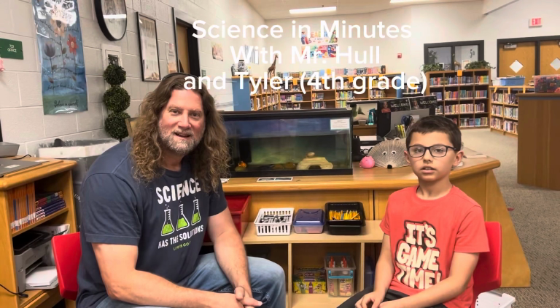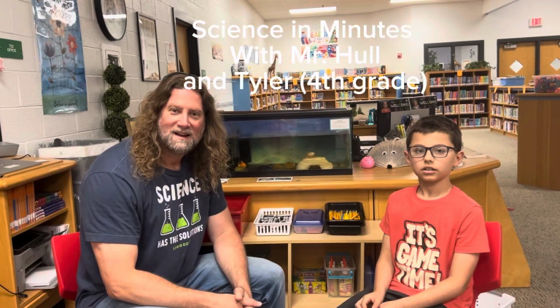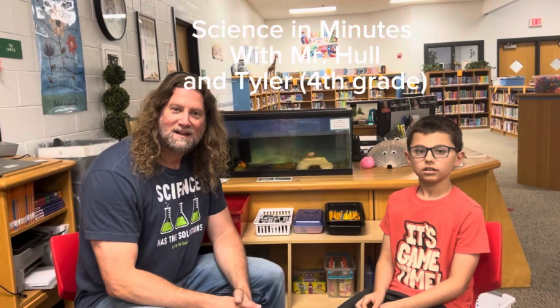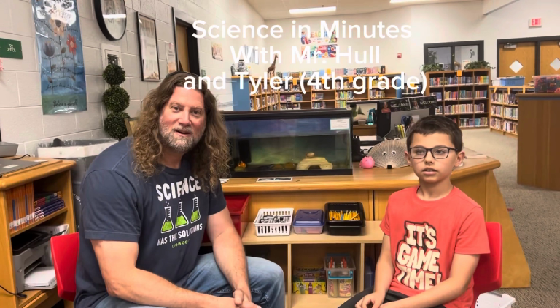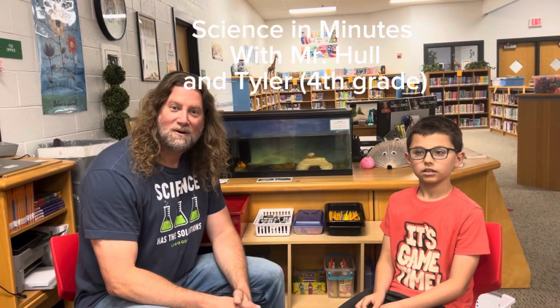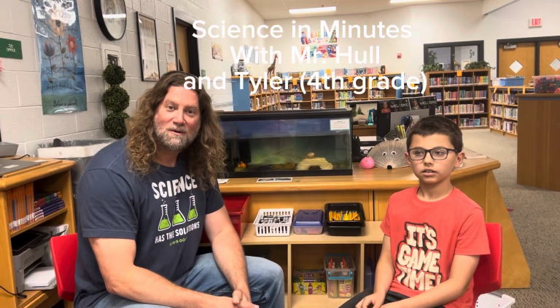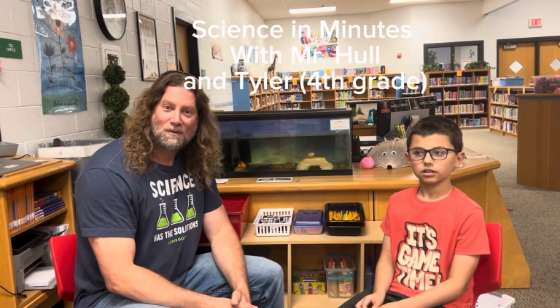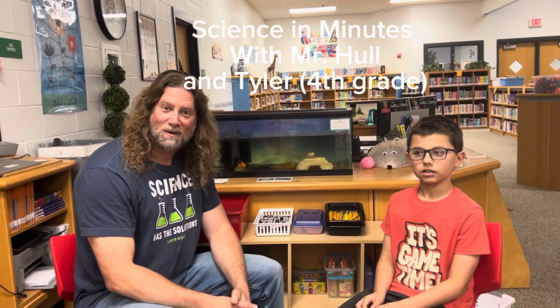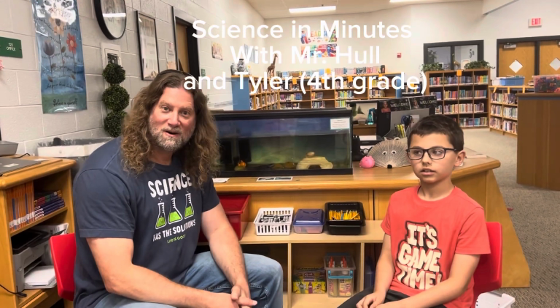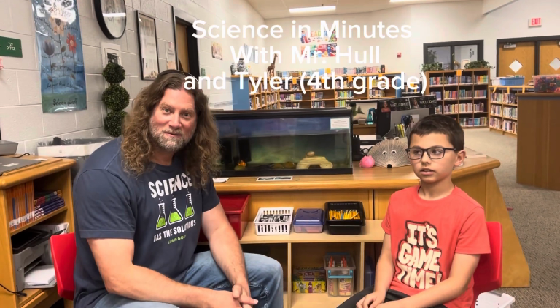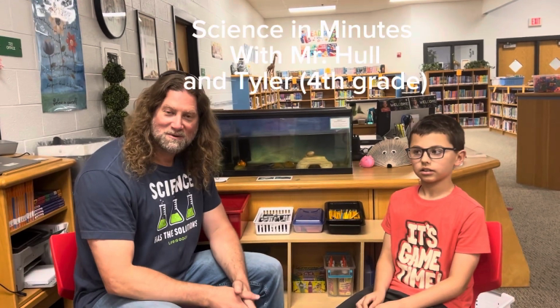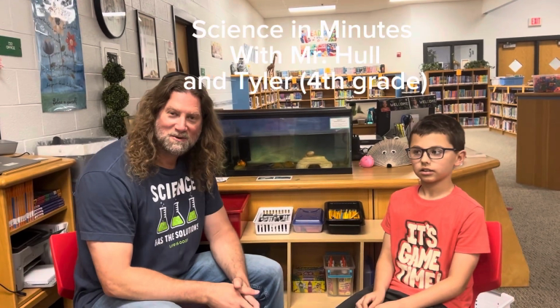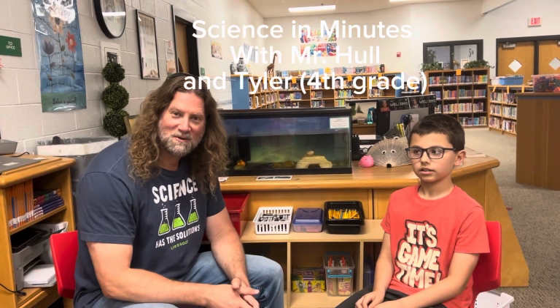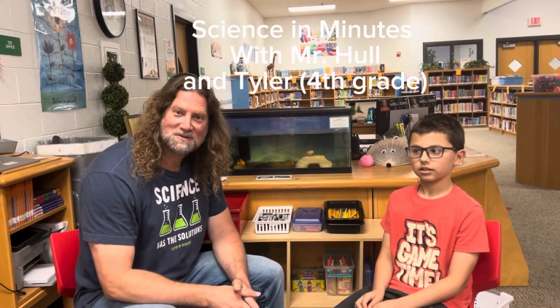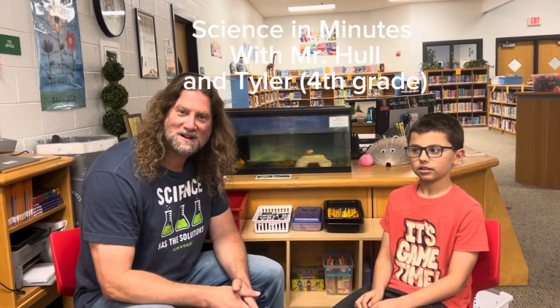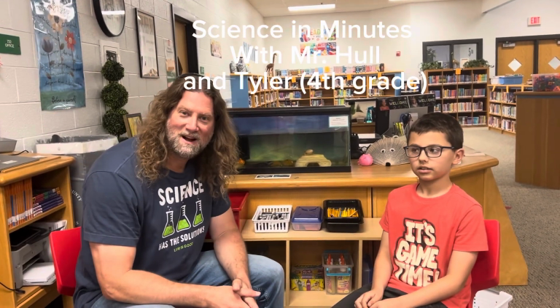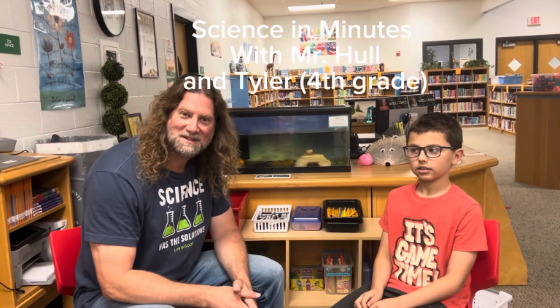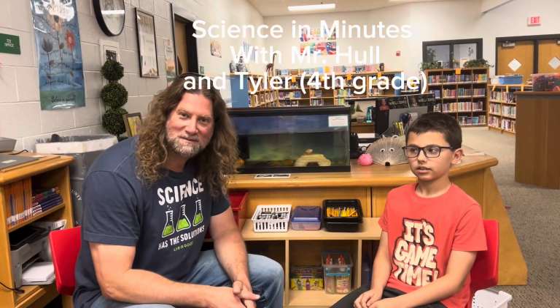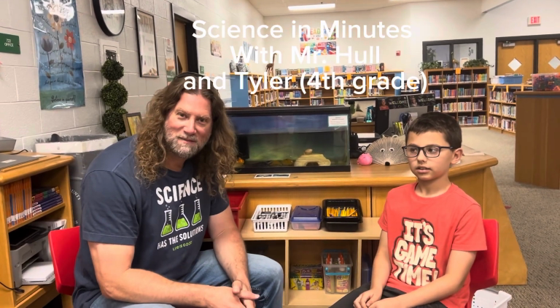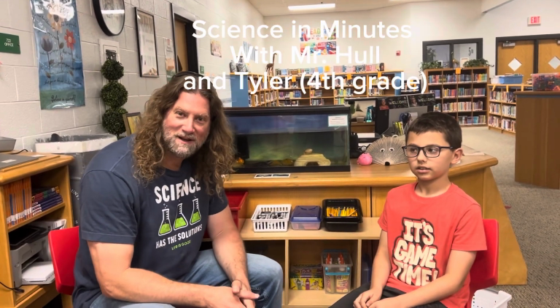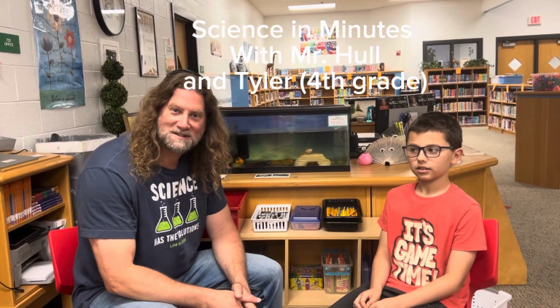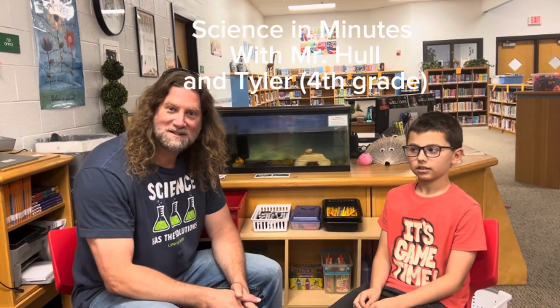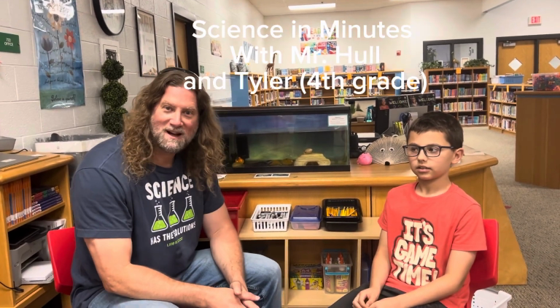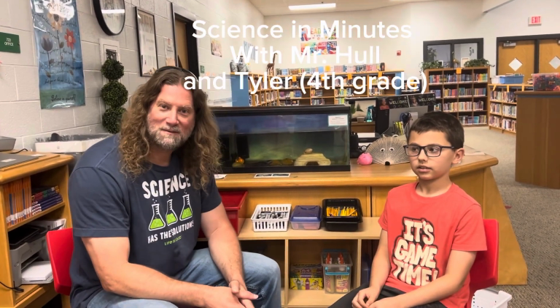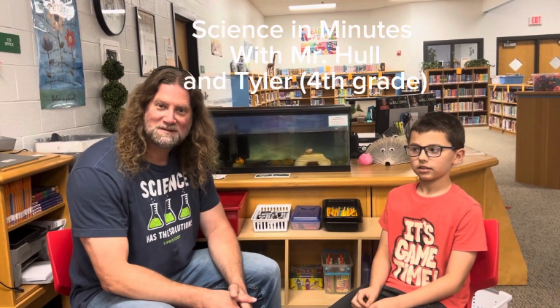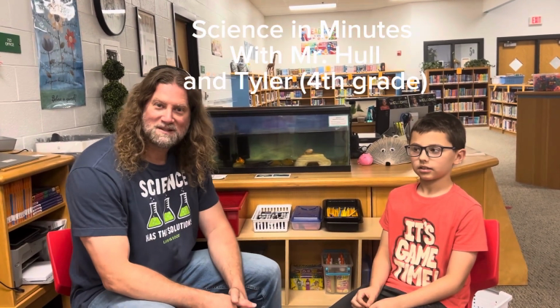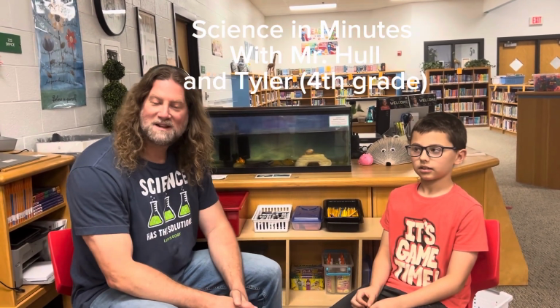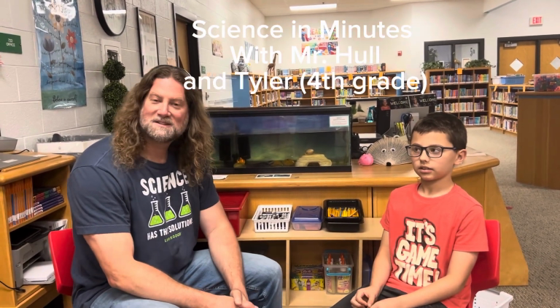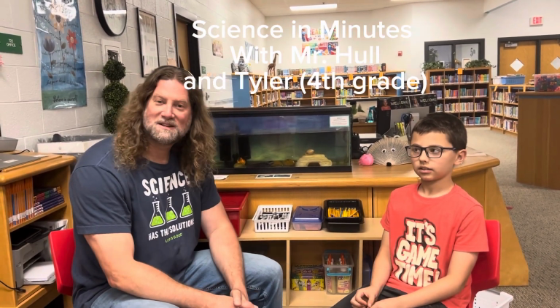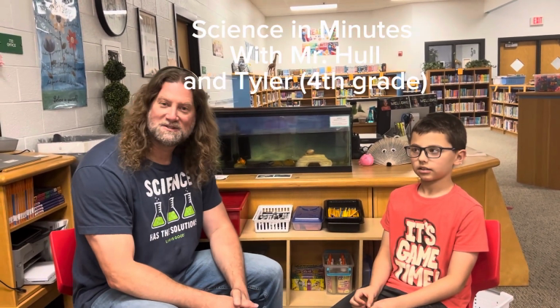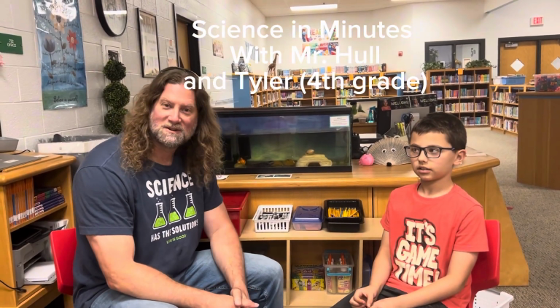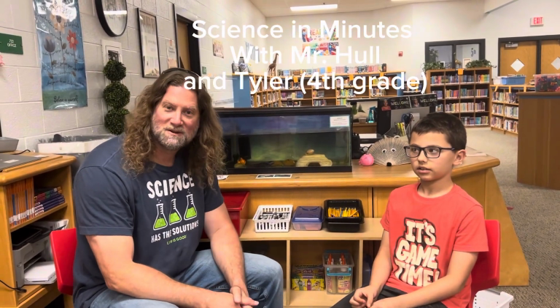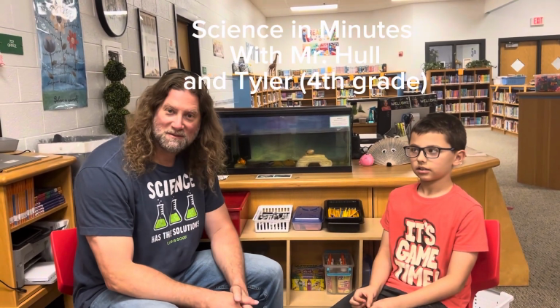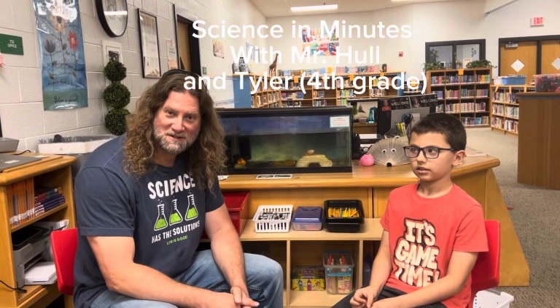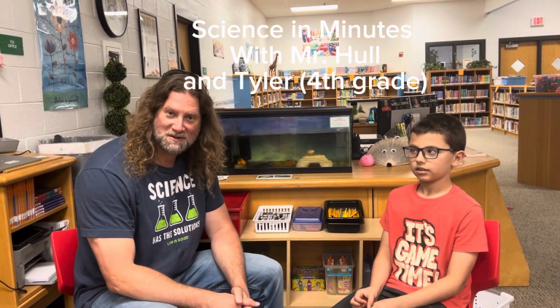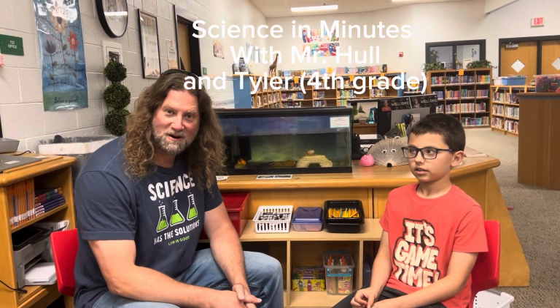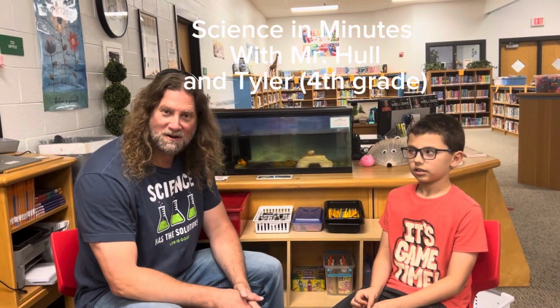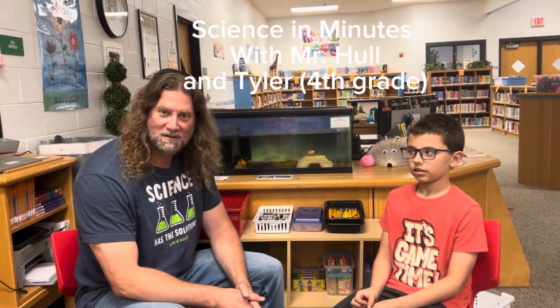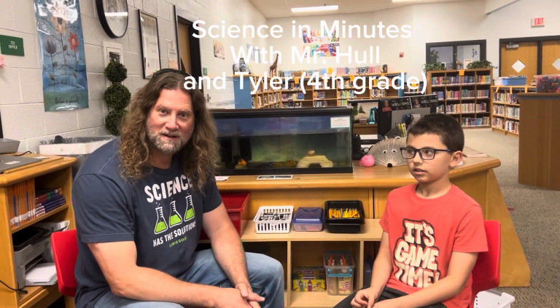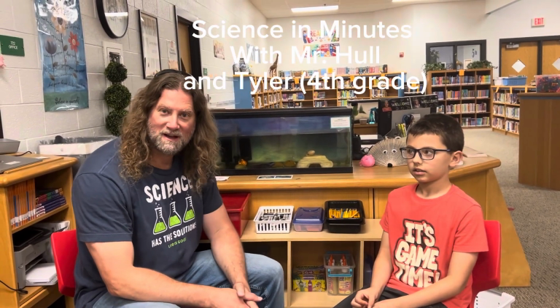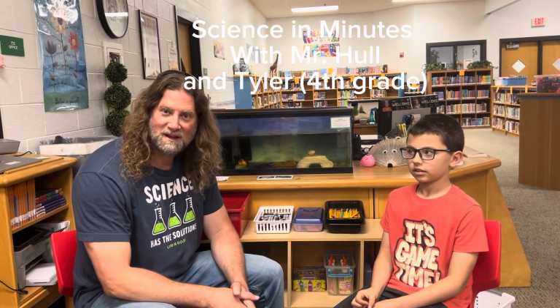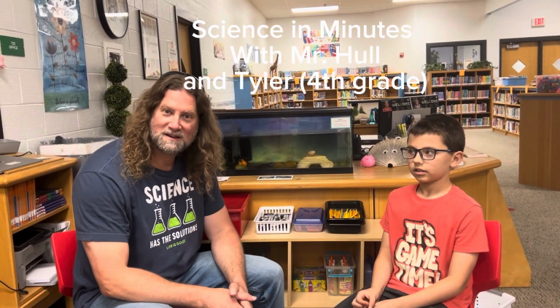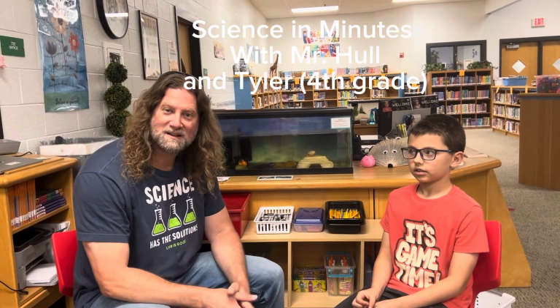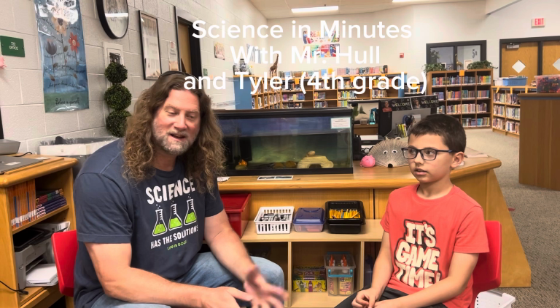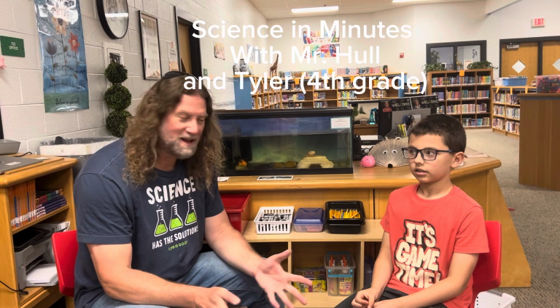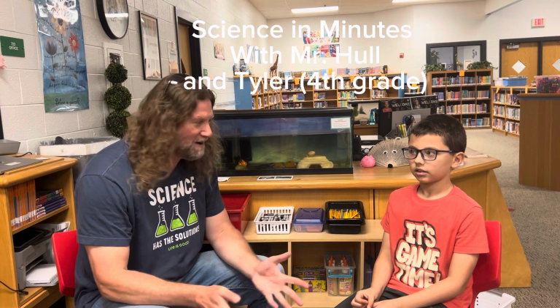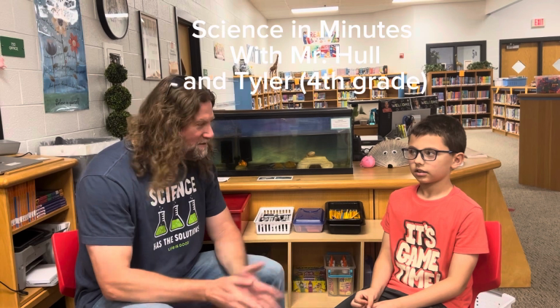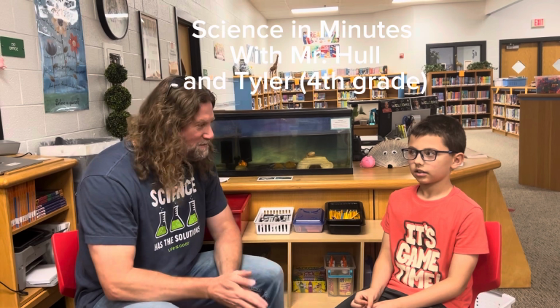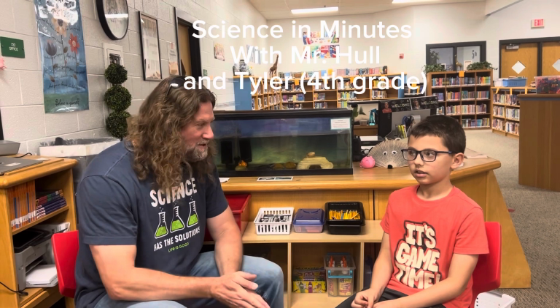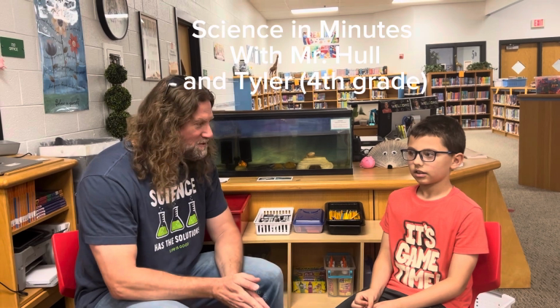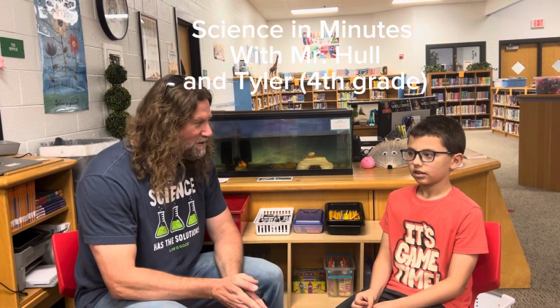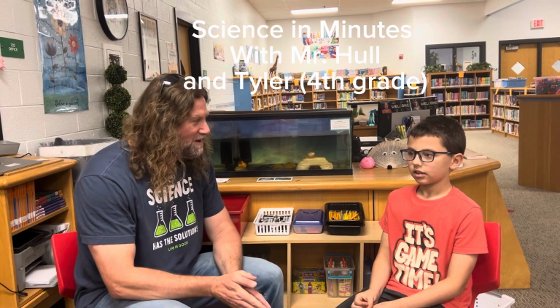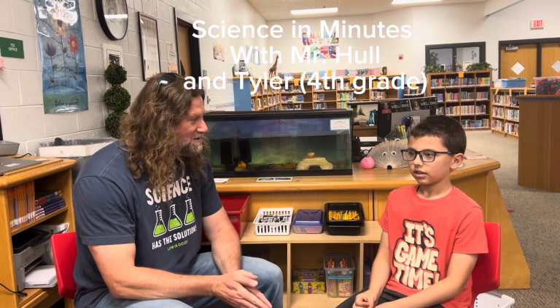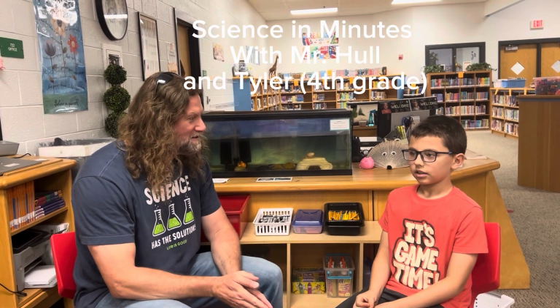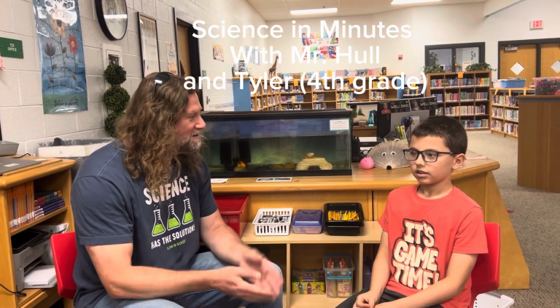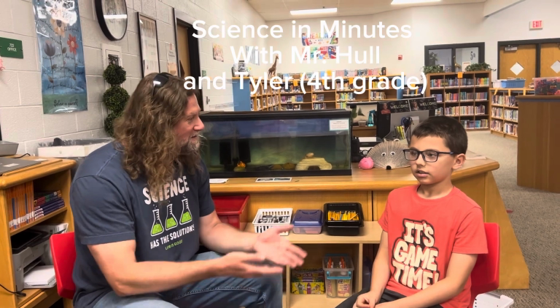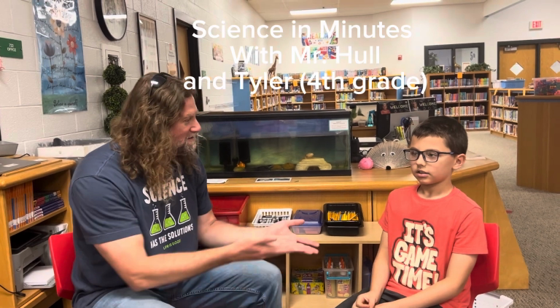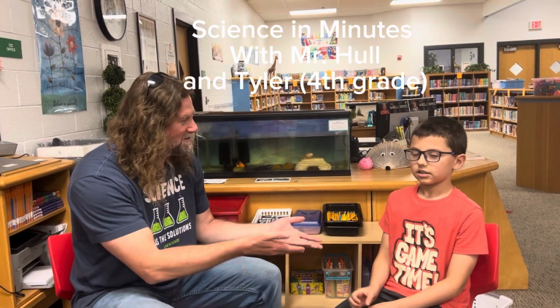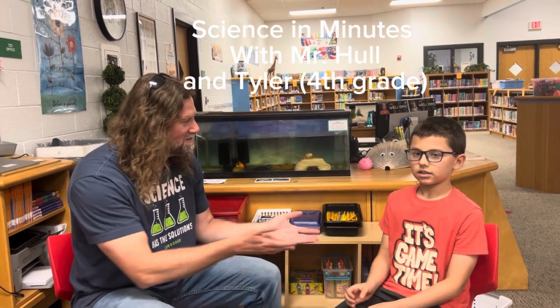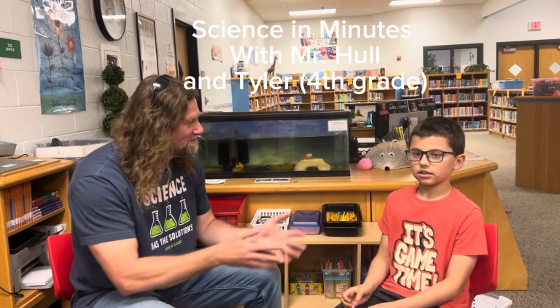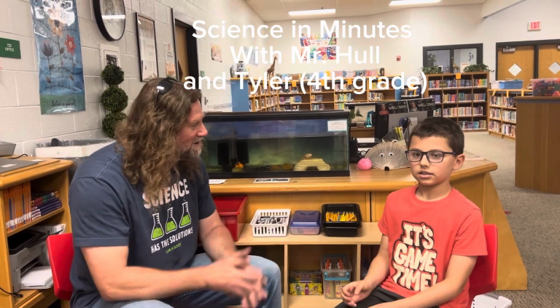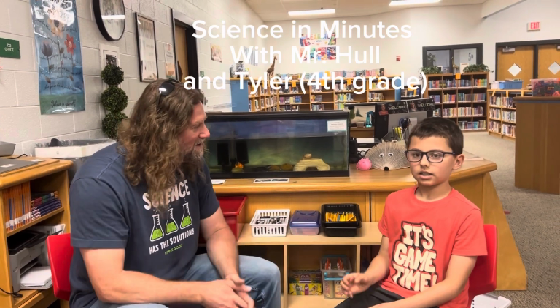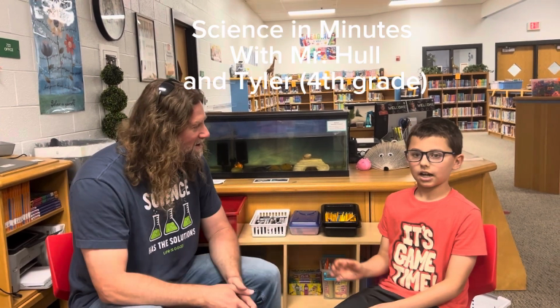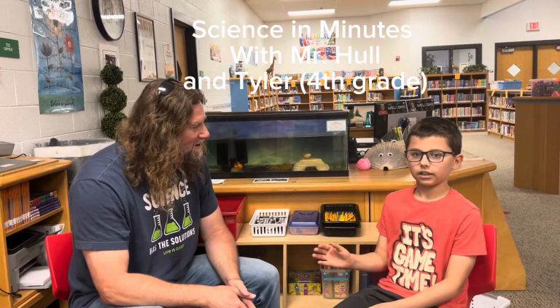Hello, welcome to another Science in Minutes. I'm science teacher Mr. Hall, and today I have a special guest. This is Tyler.